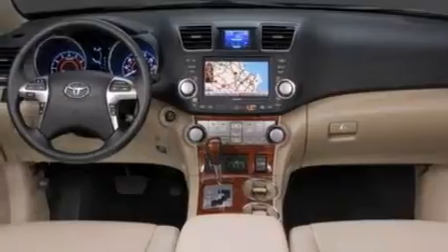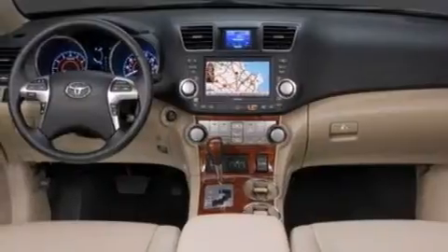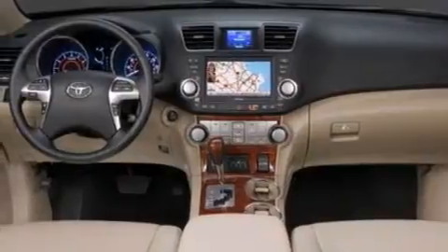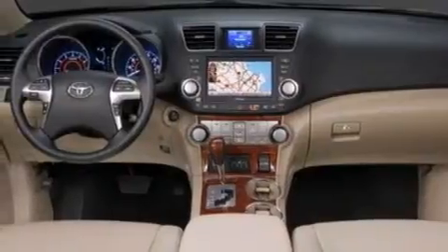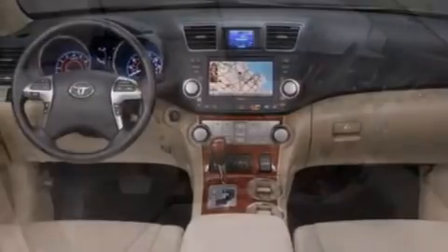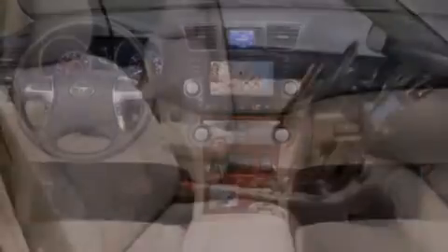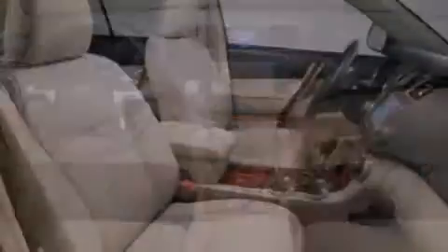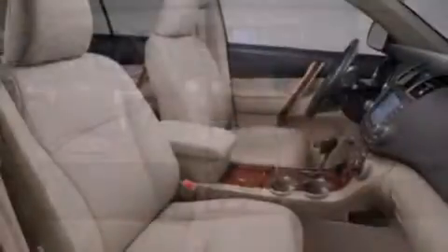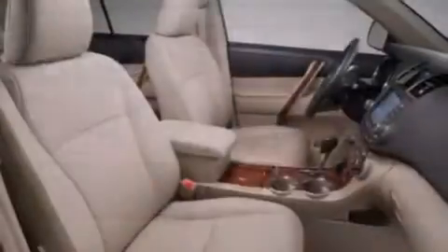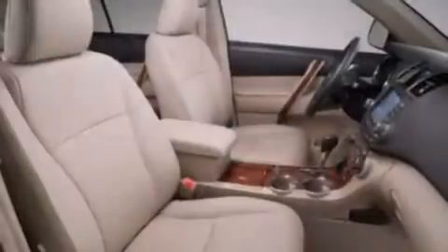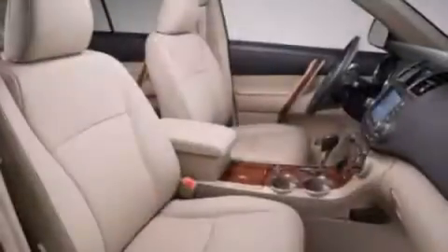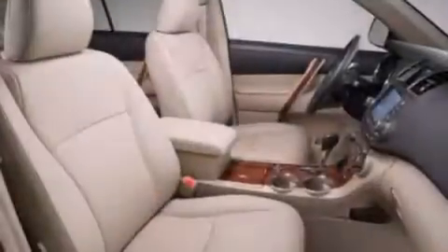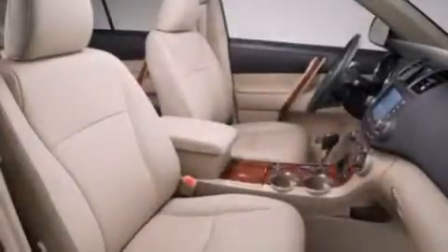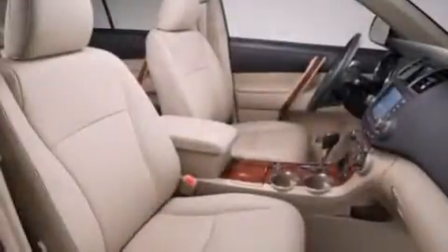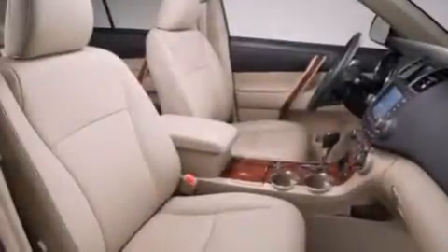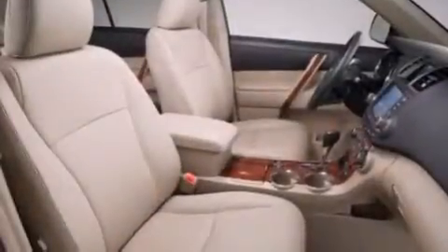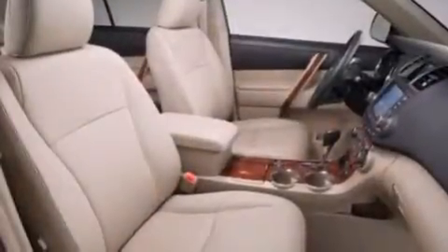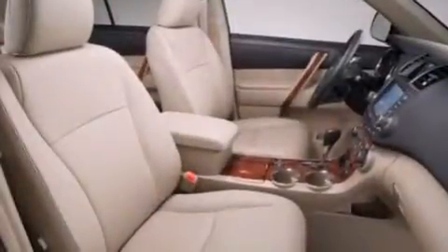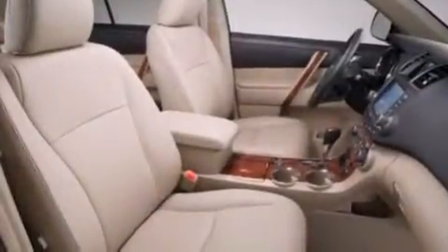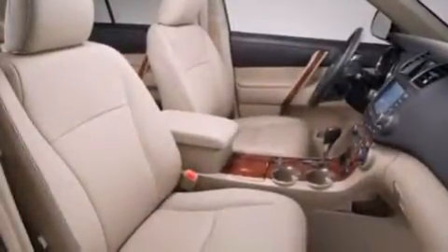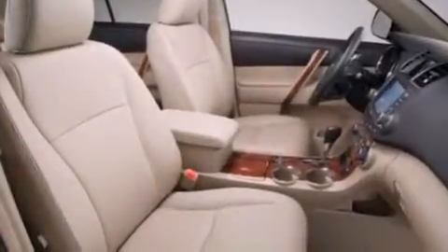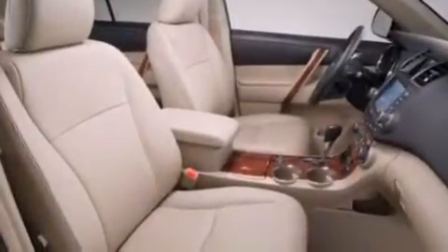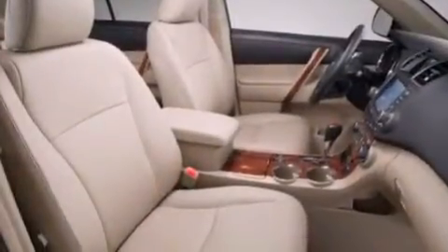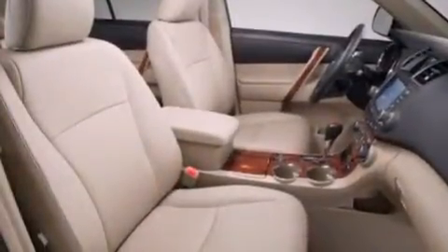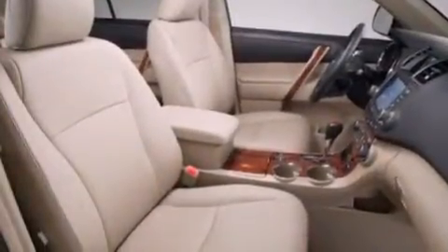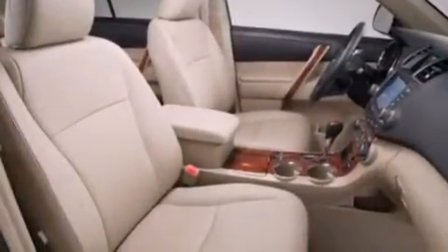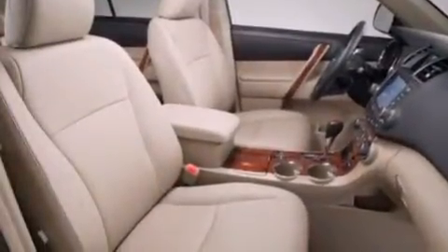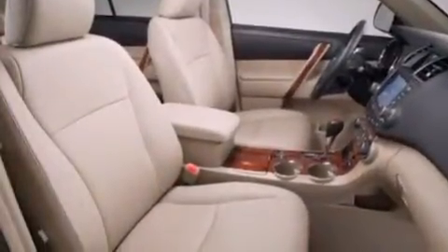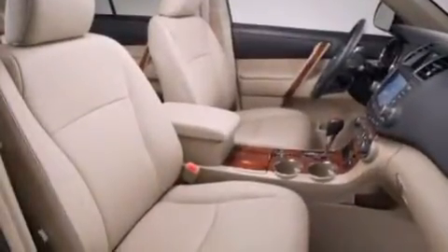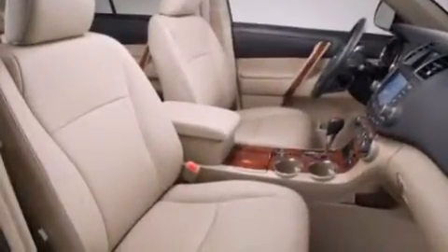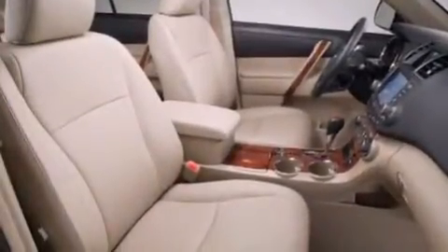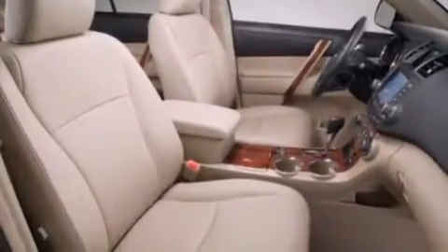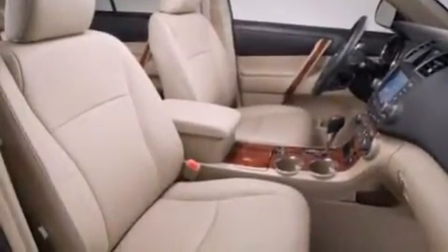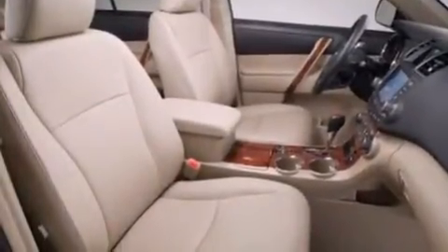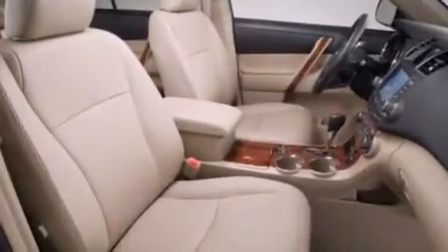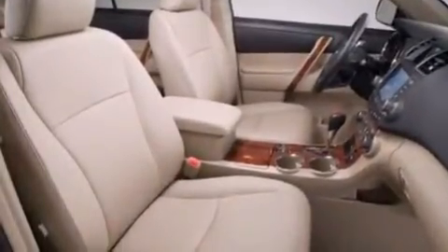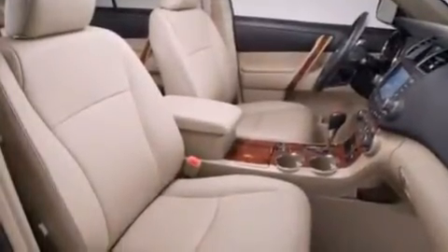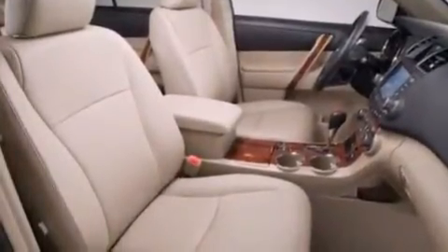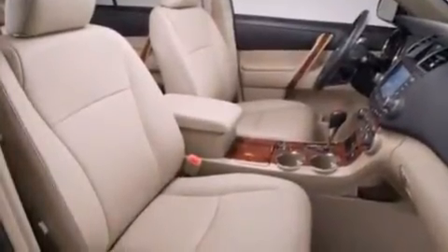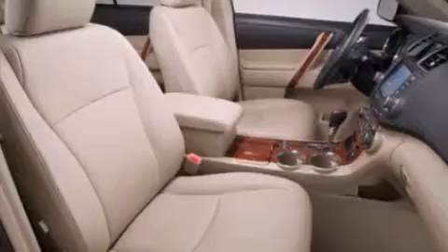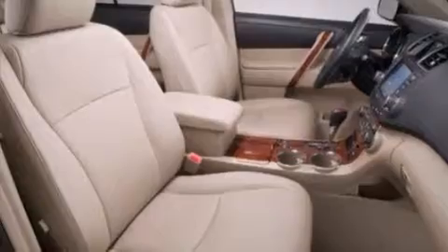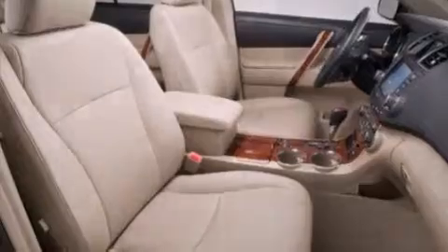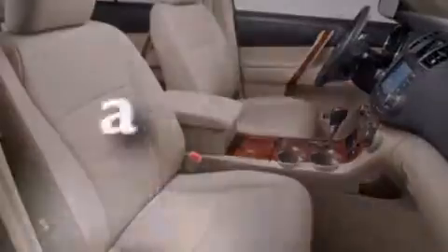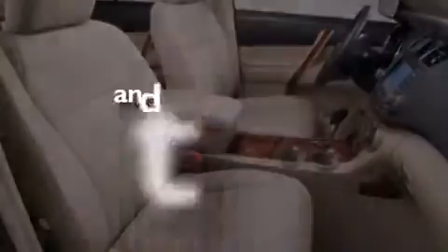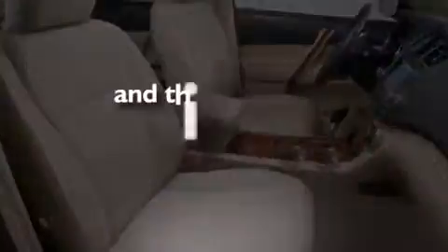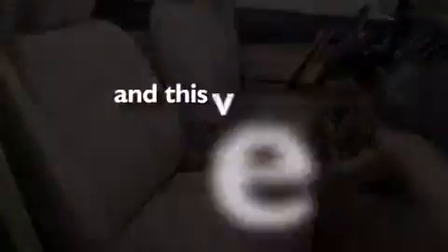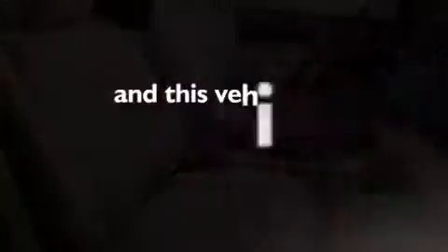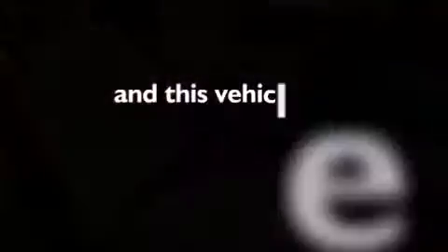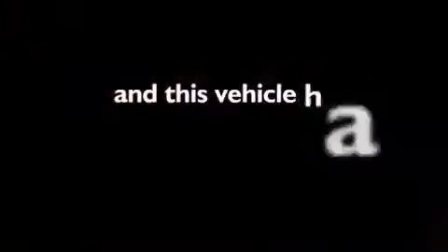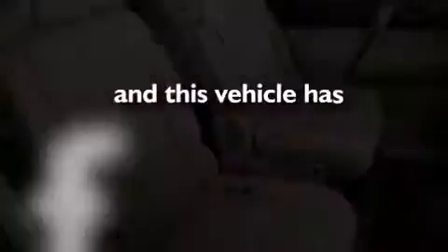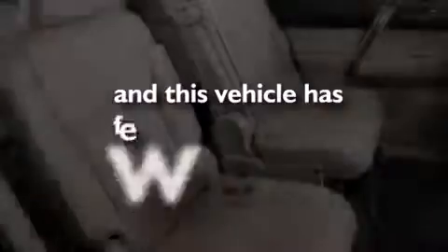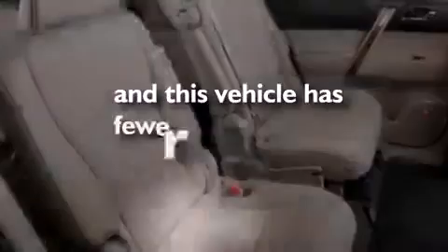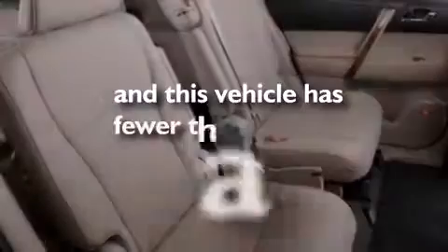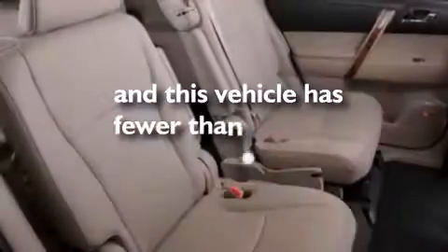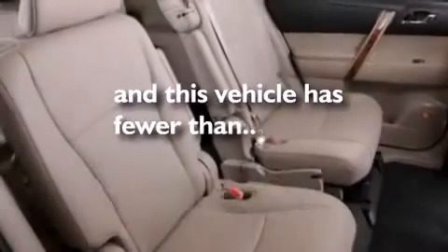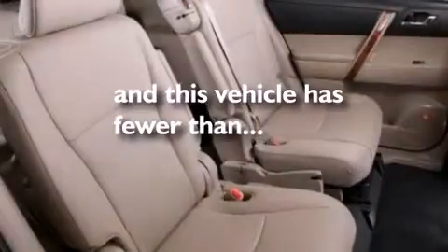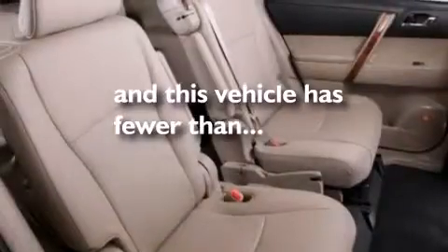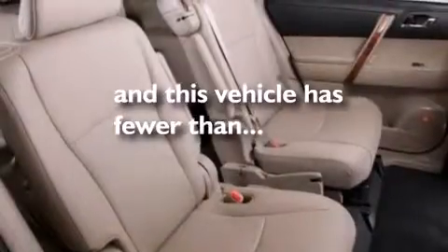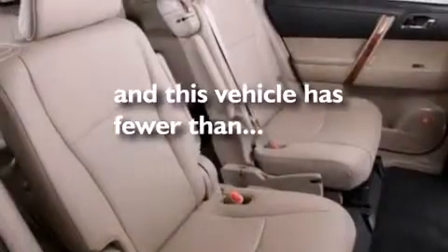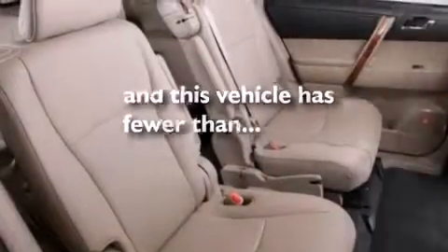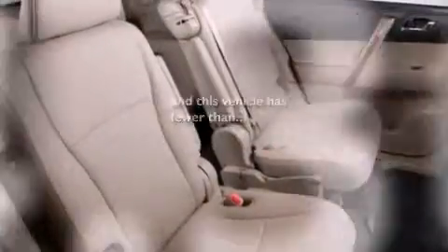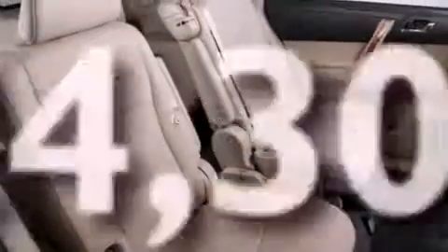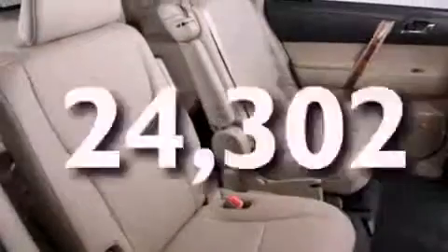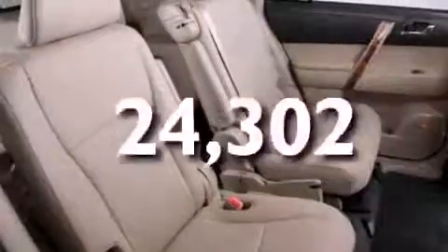Additional features include front-side impact airbags, air conditioning, a split-folding rear seat, and this vehicle has fewer than 25,000 miles on the odometer.